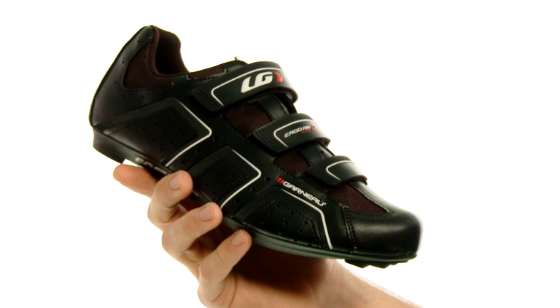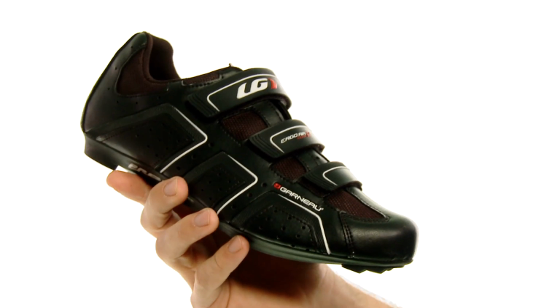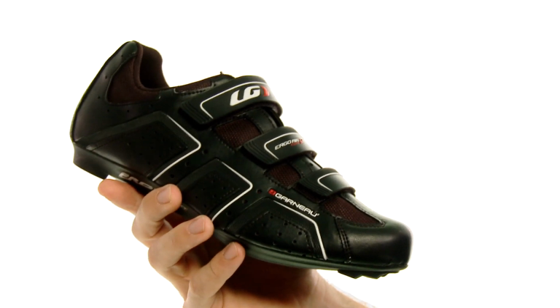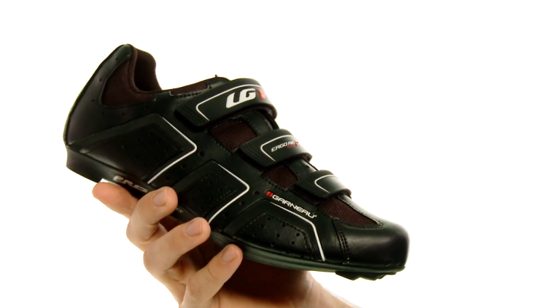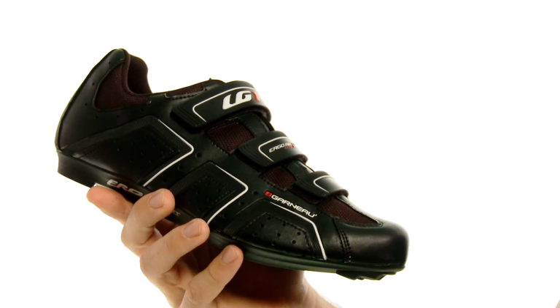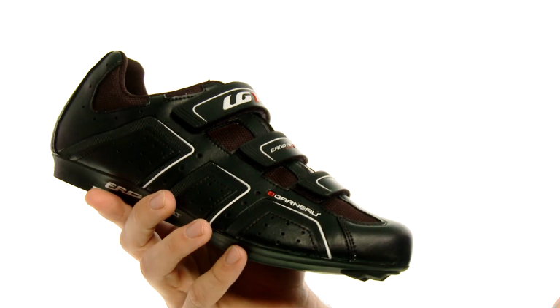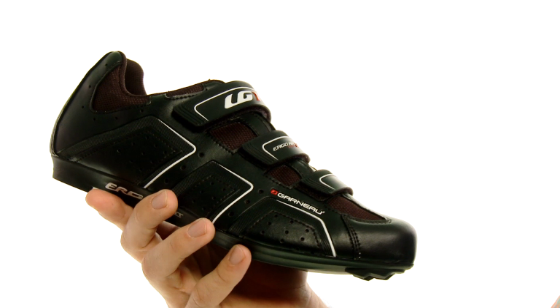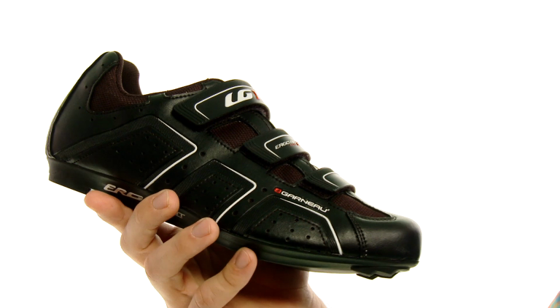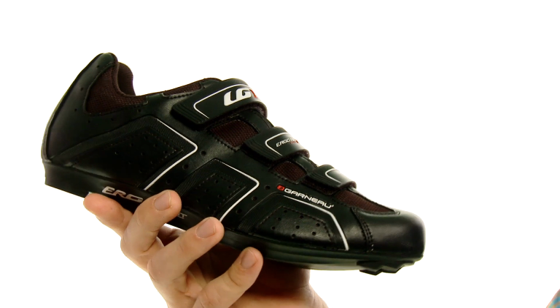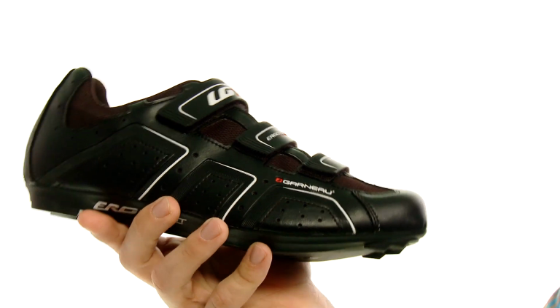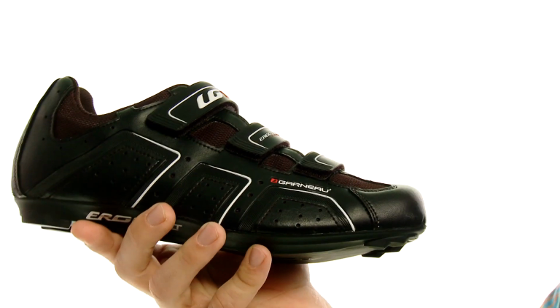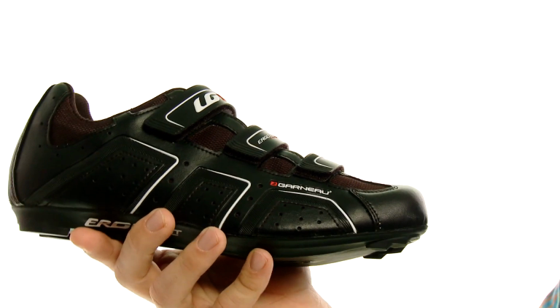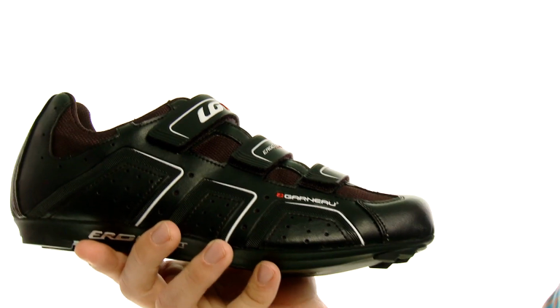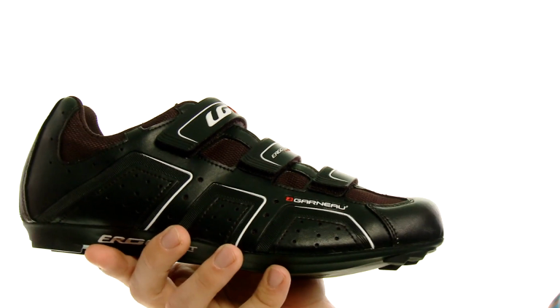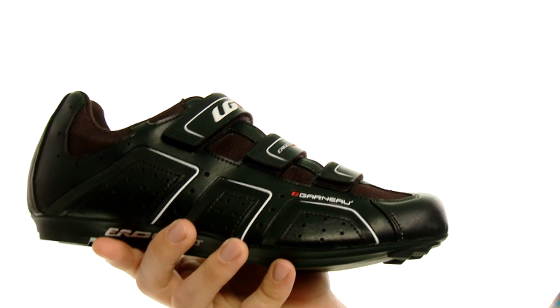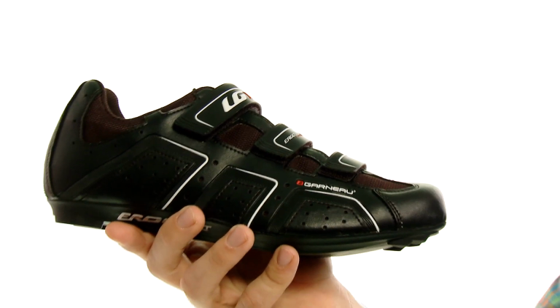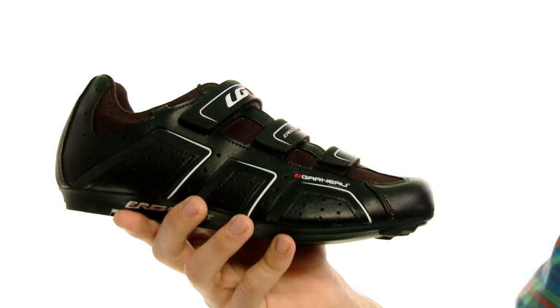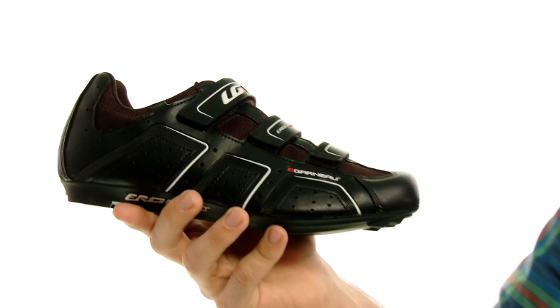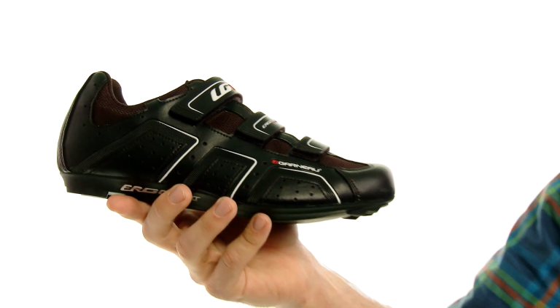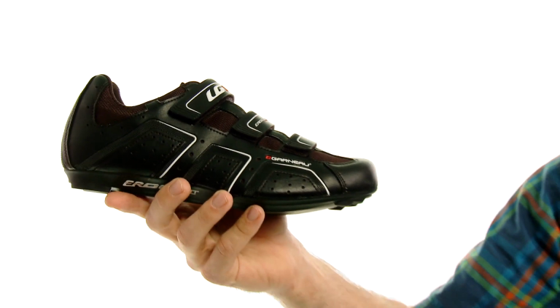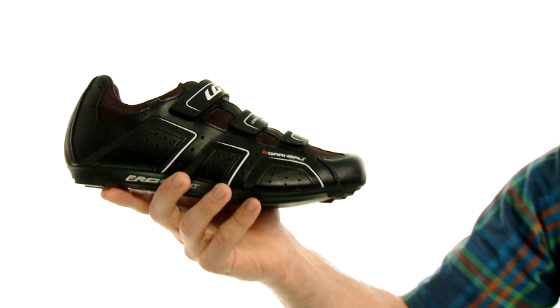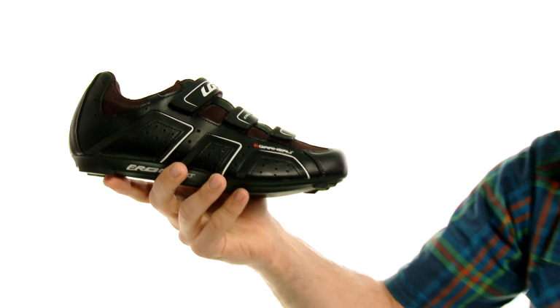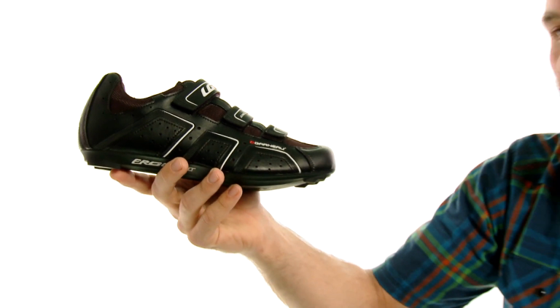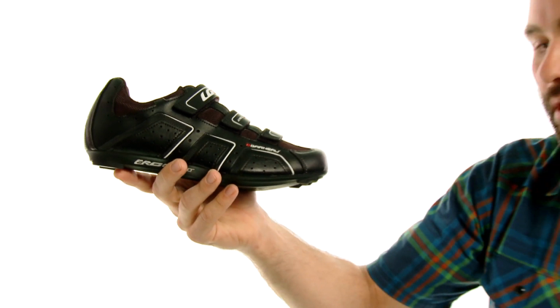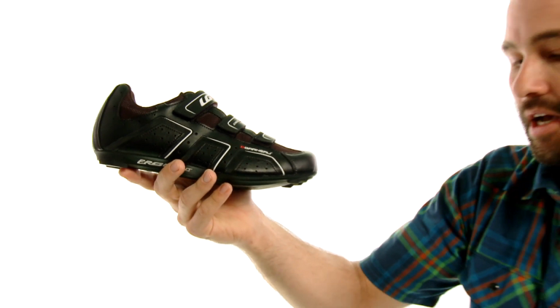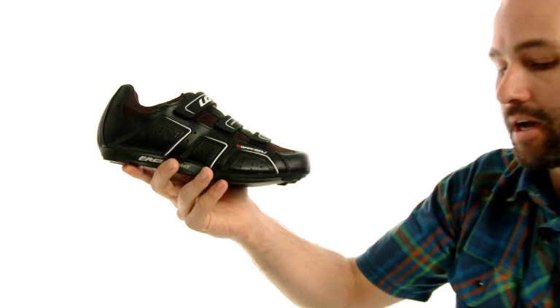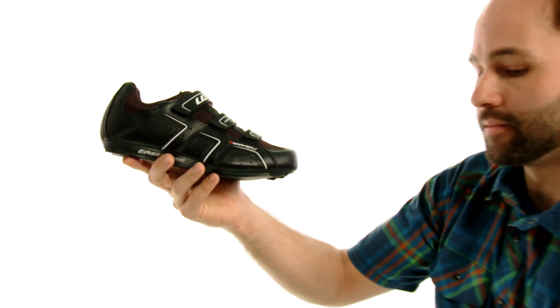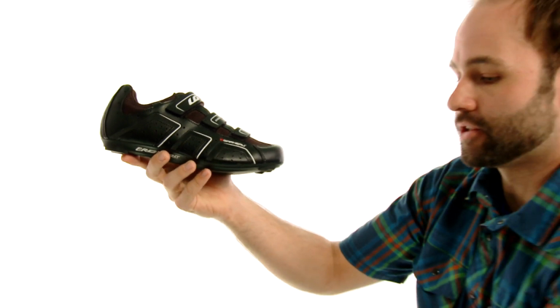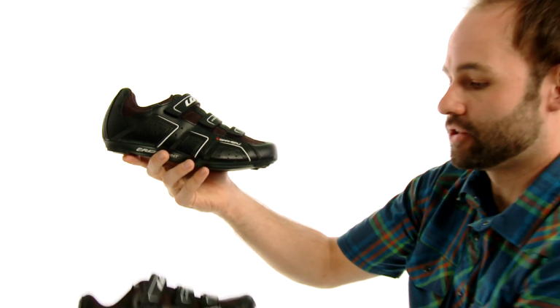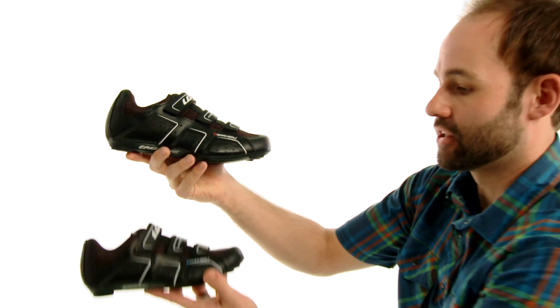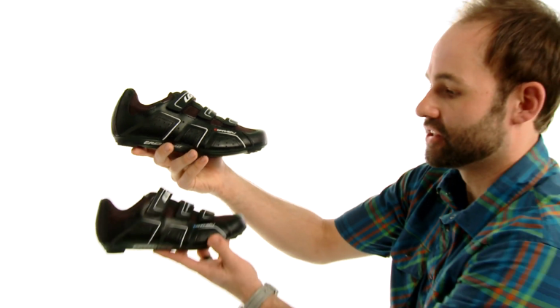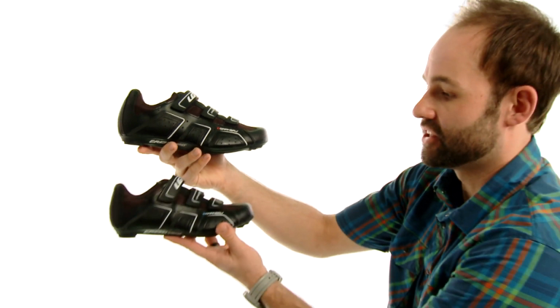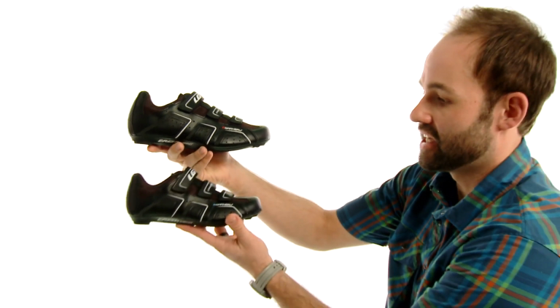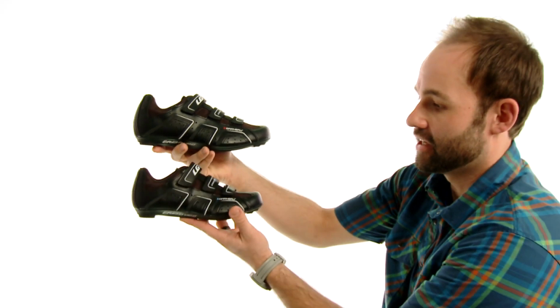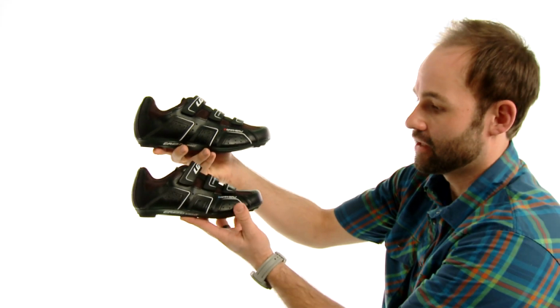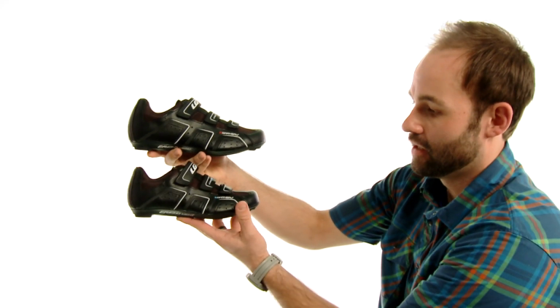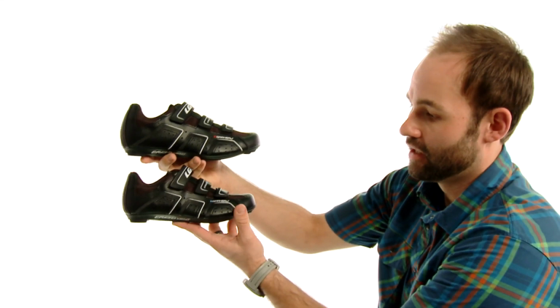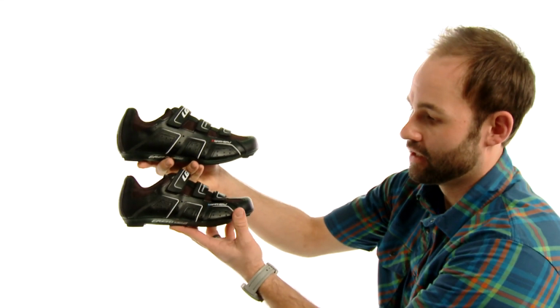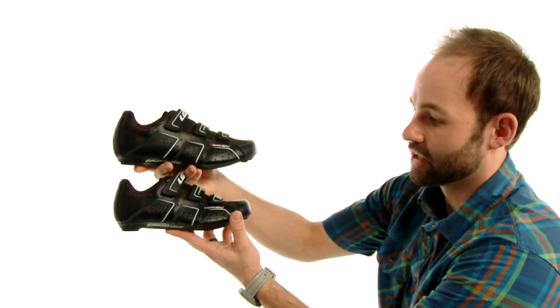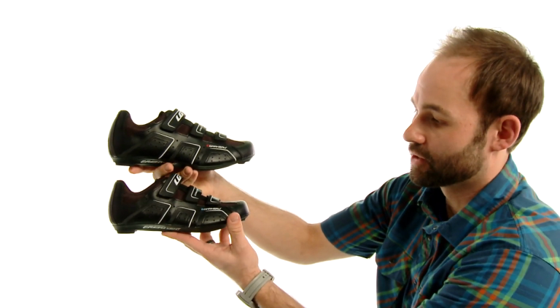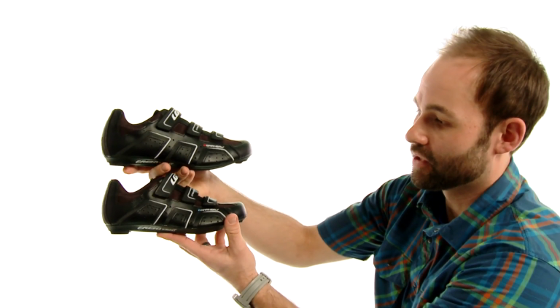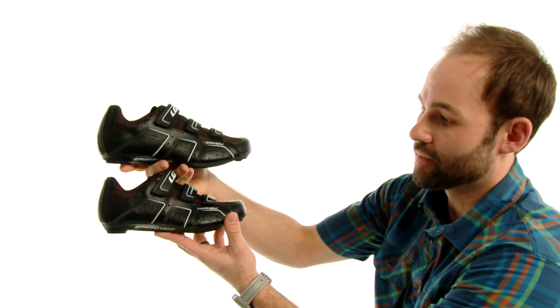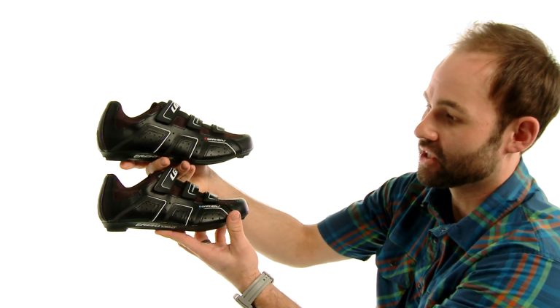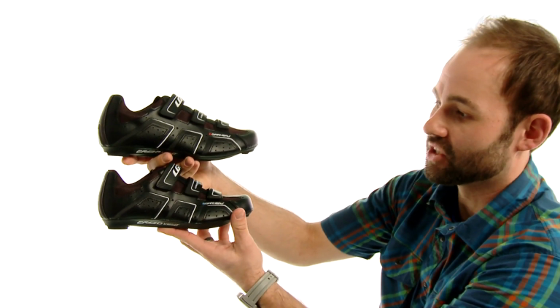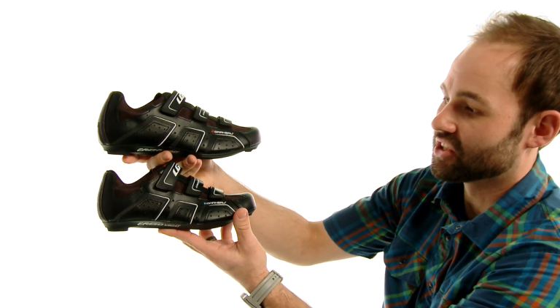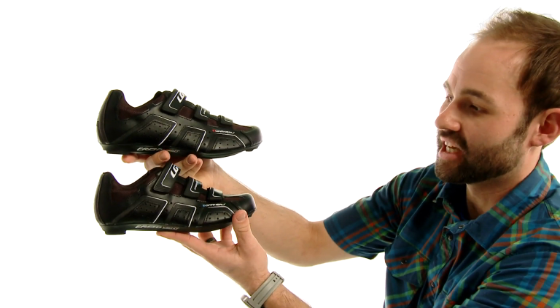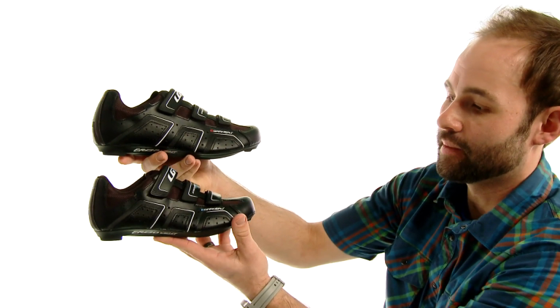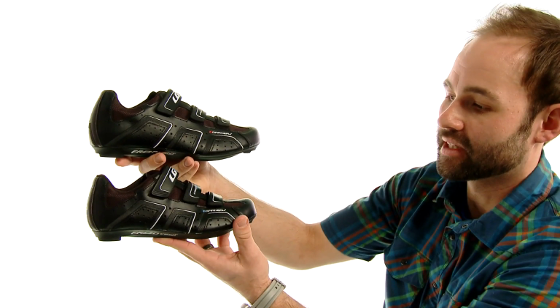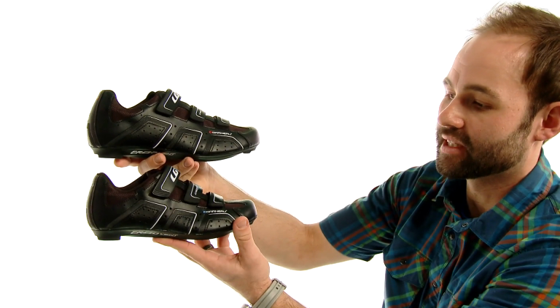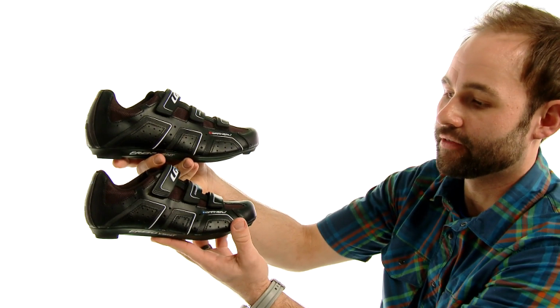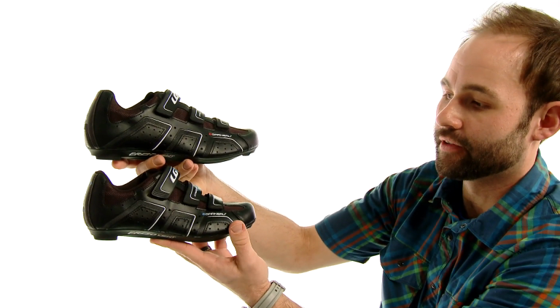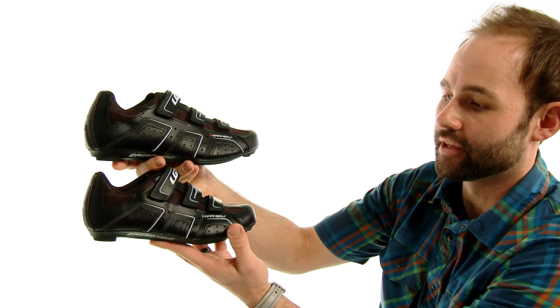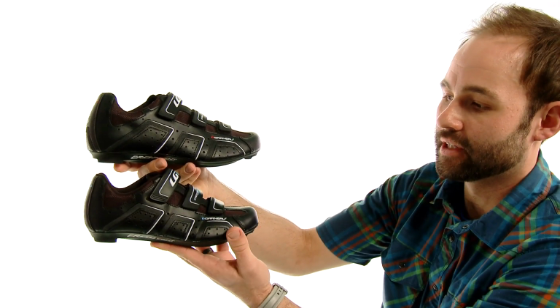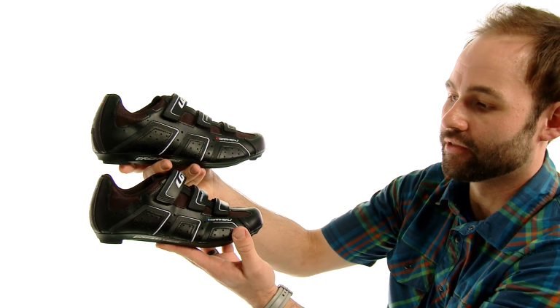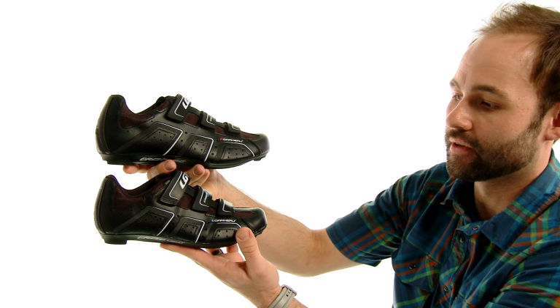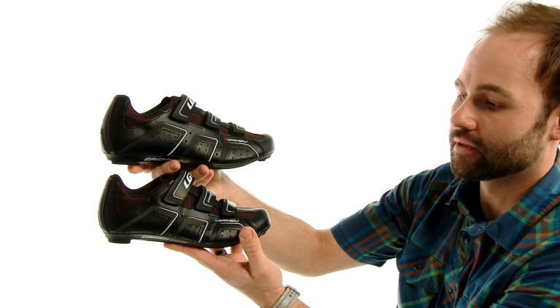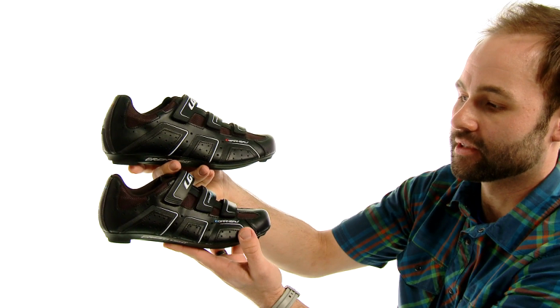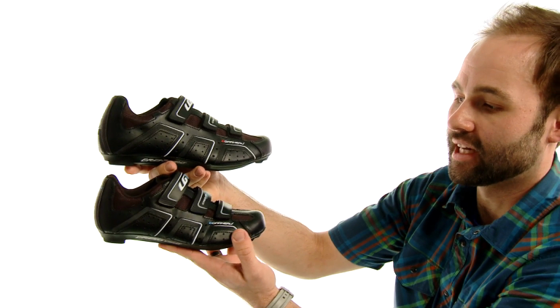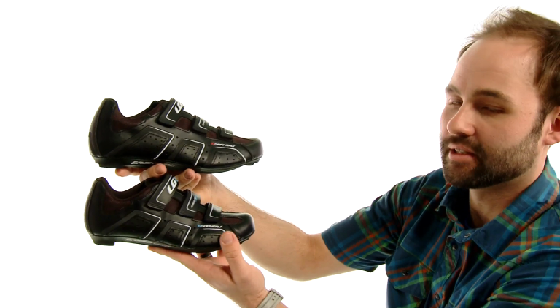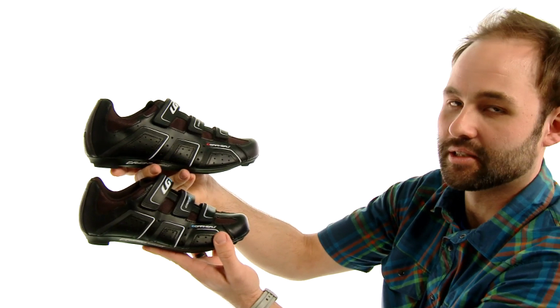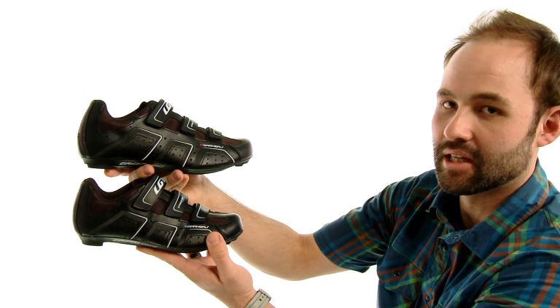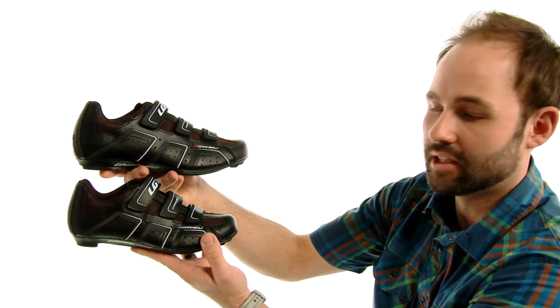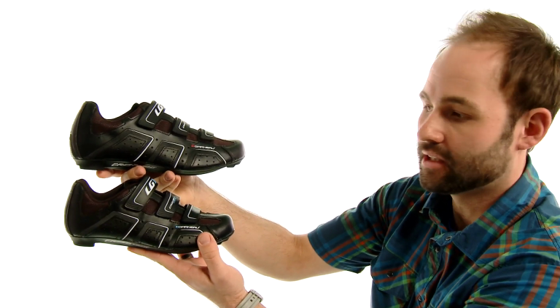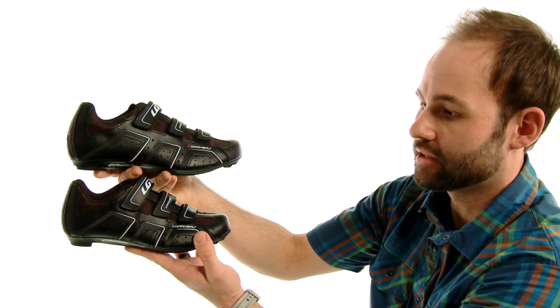It's also available in a women's version that you can see here. Looks pretty much the same except for the different sizes and colors.